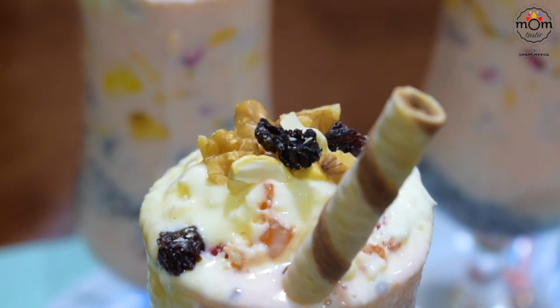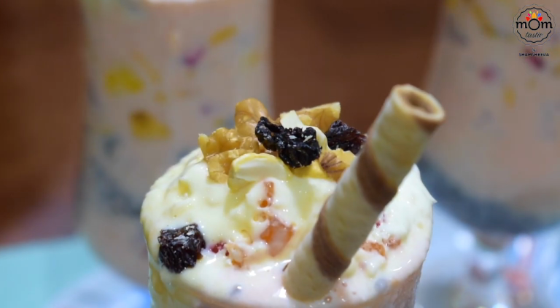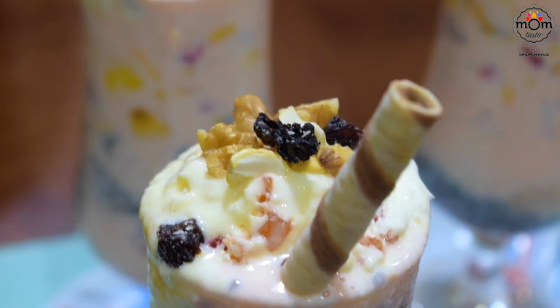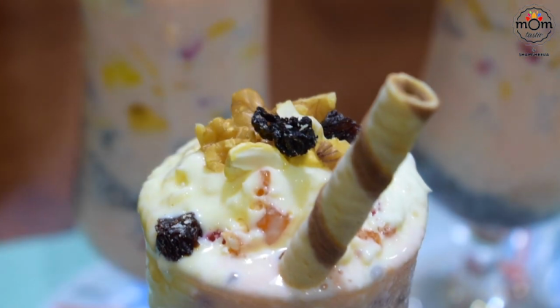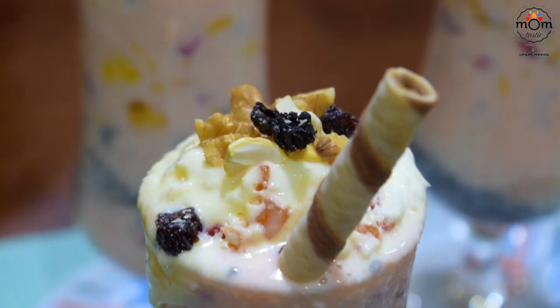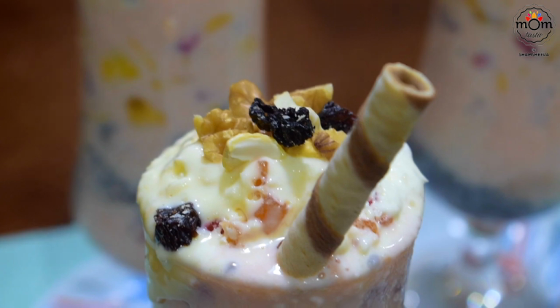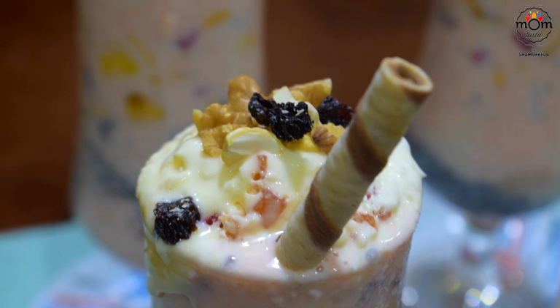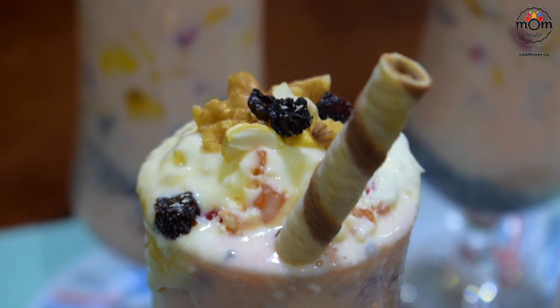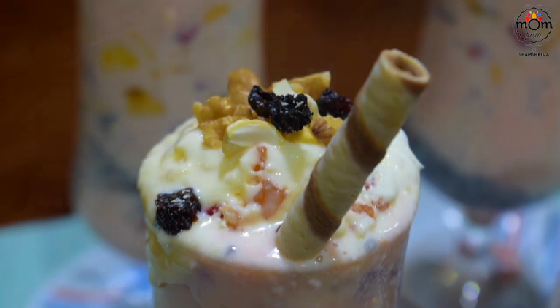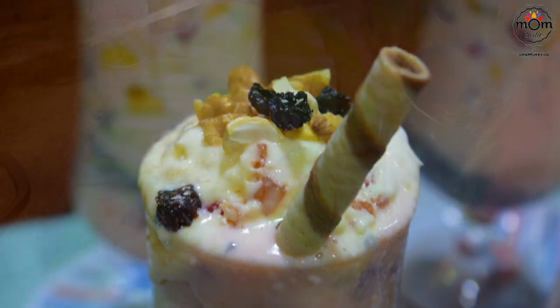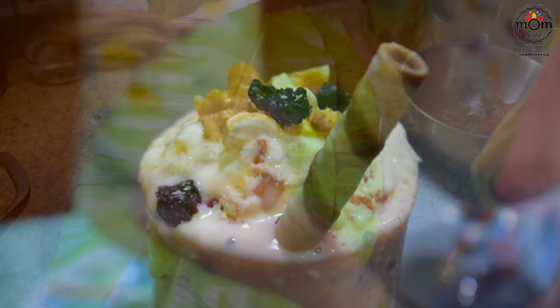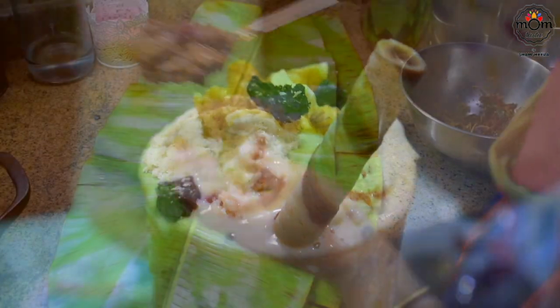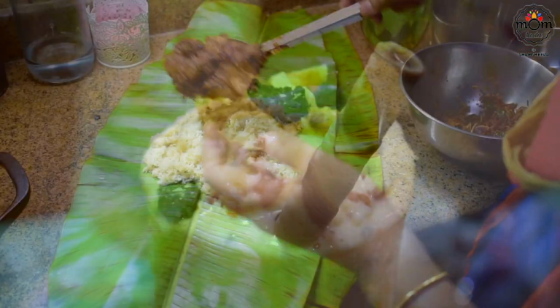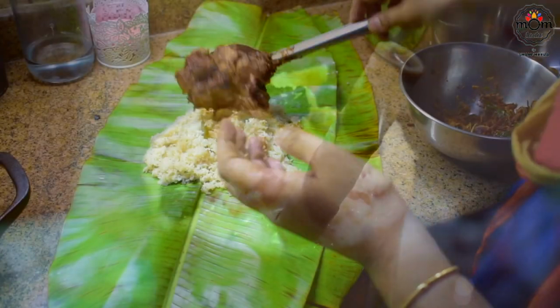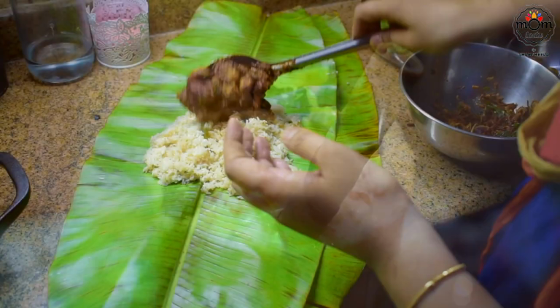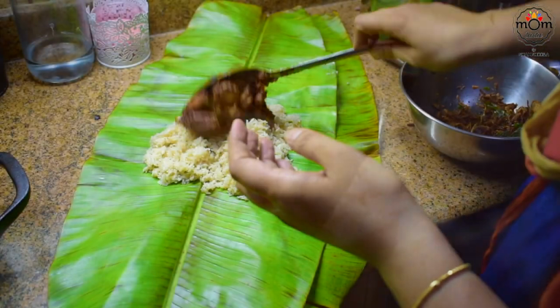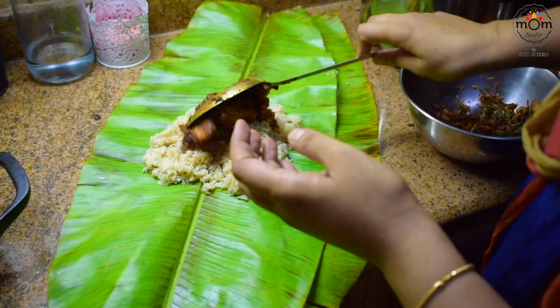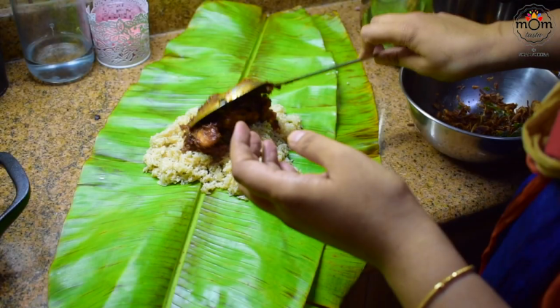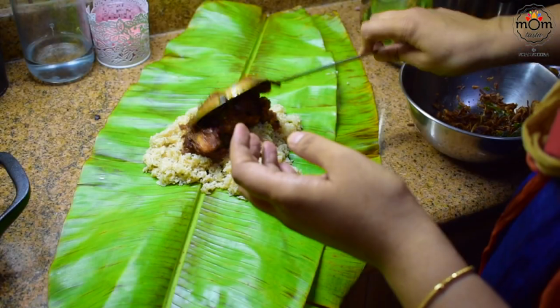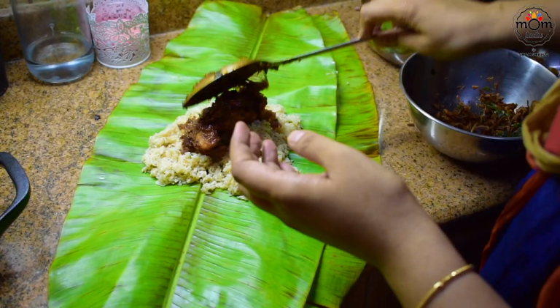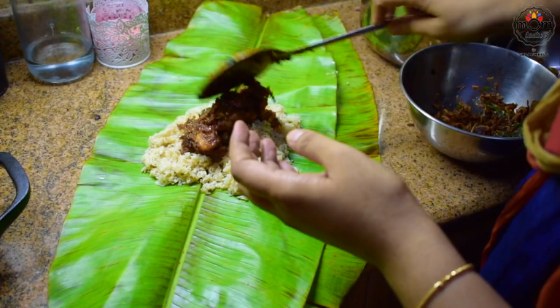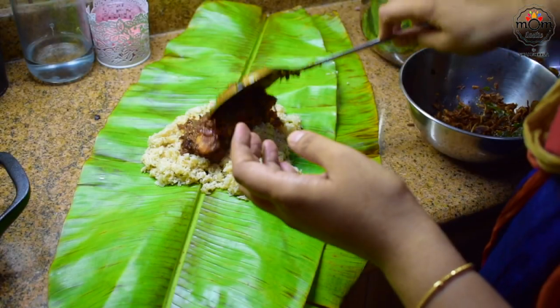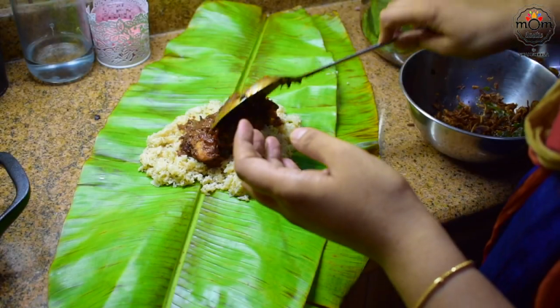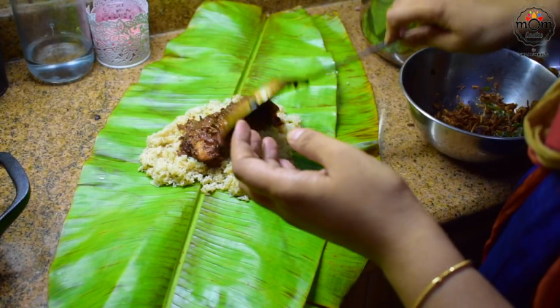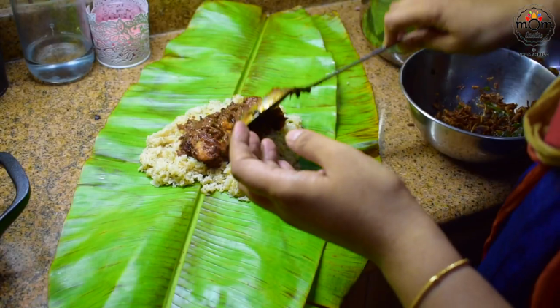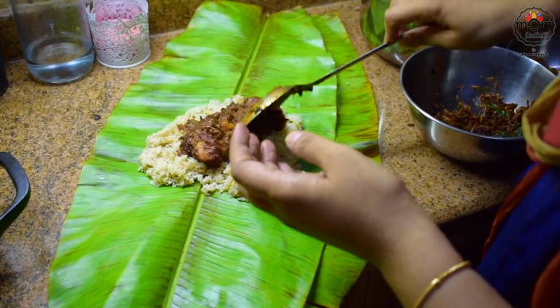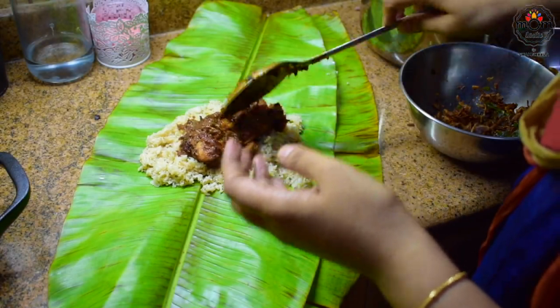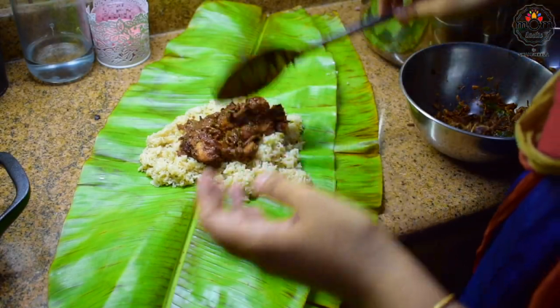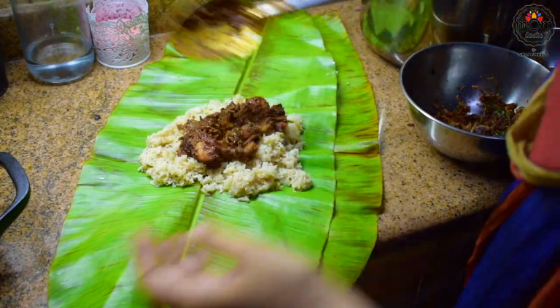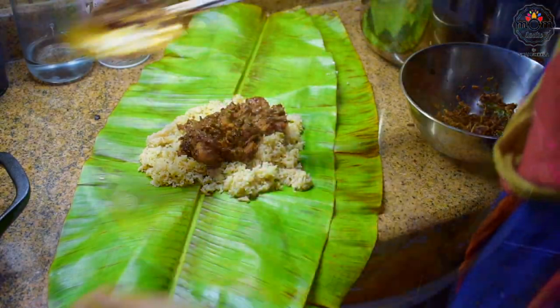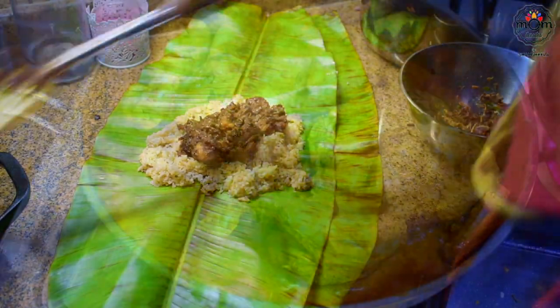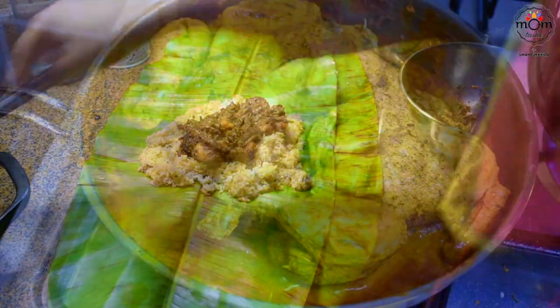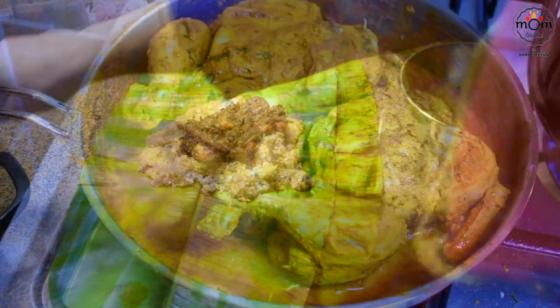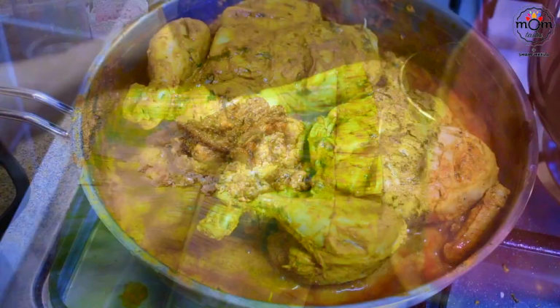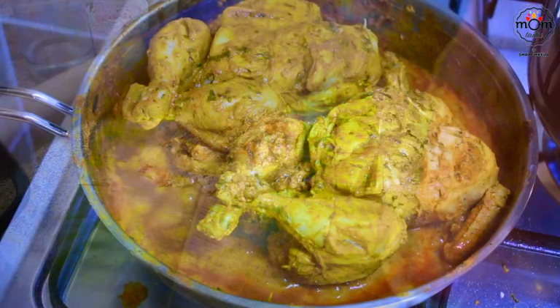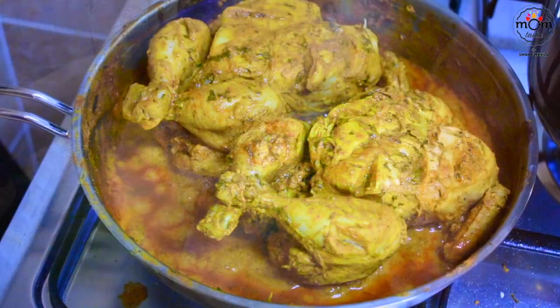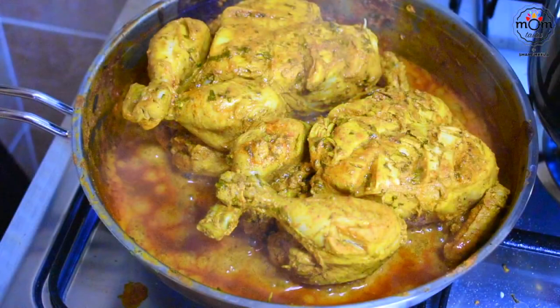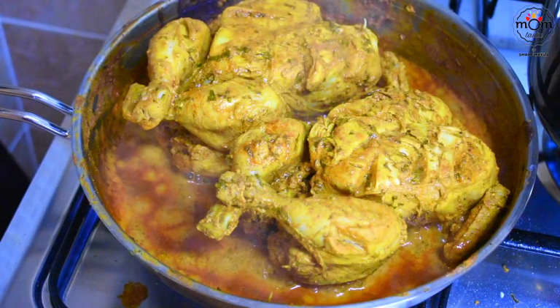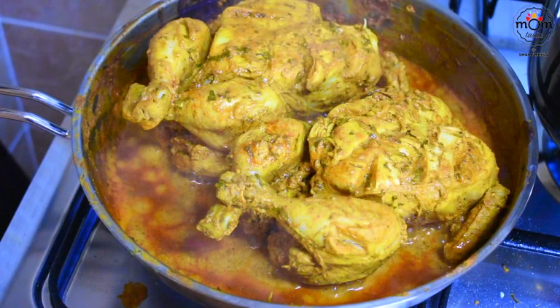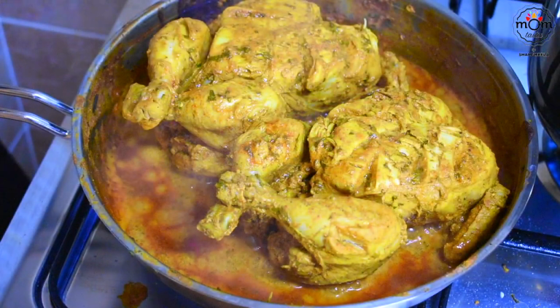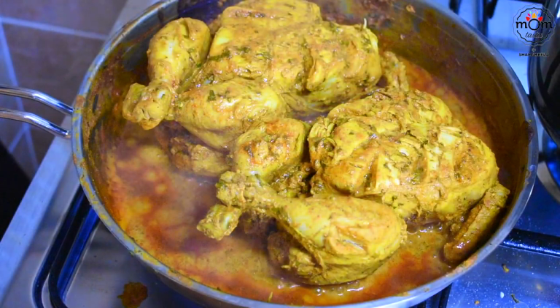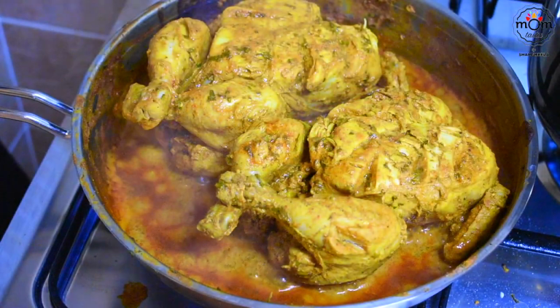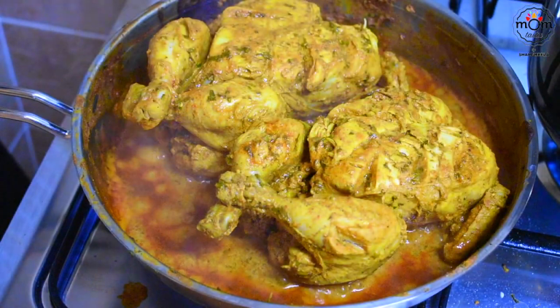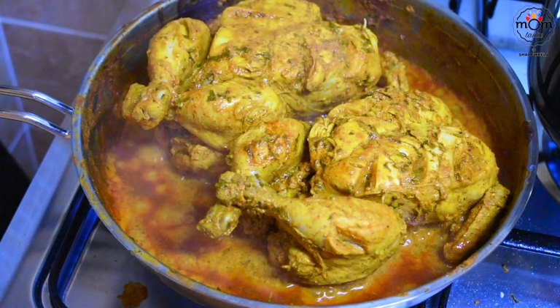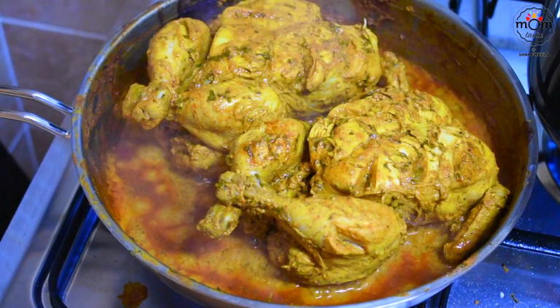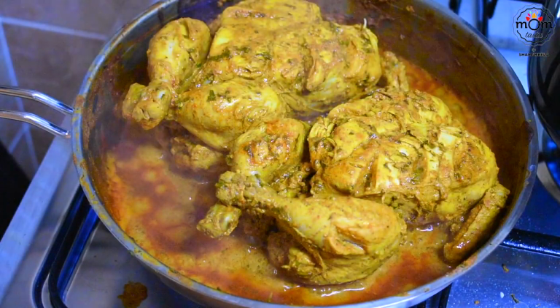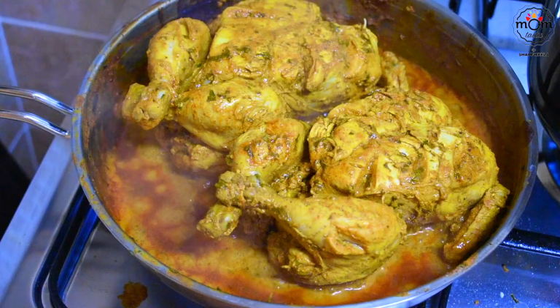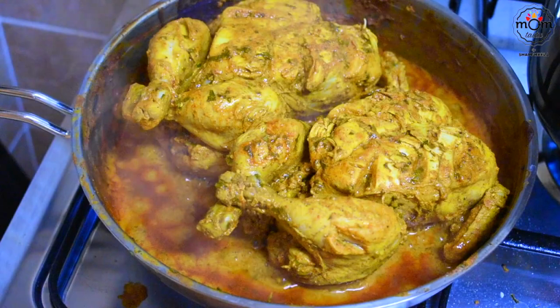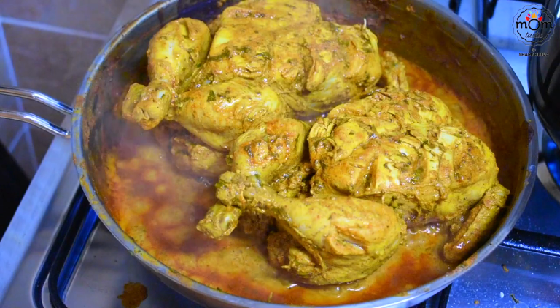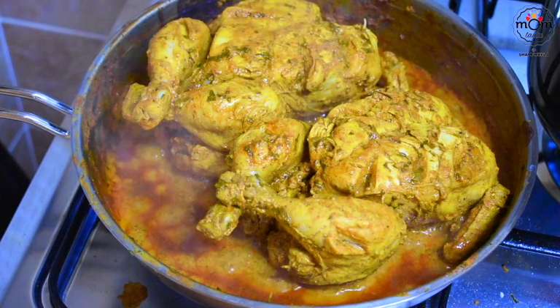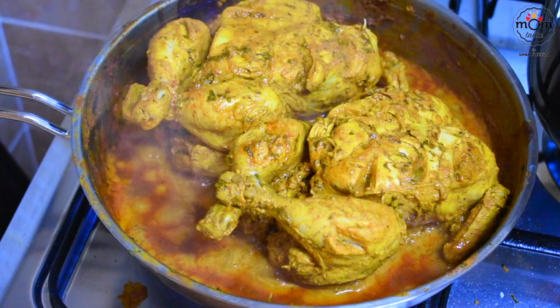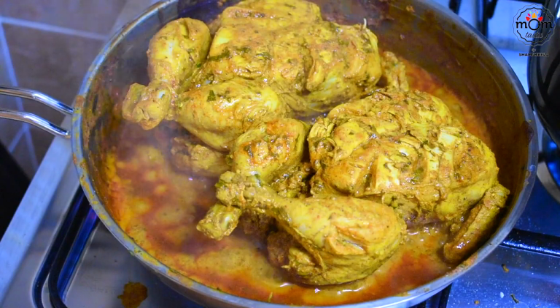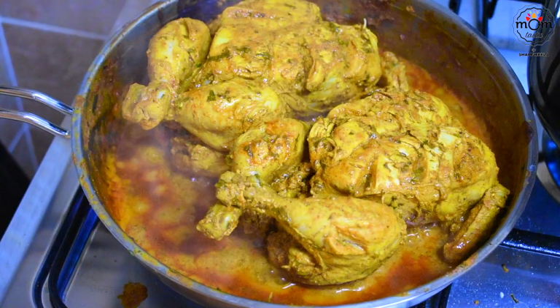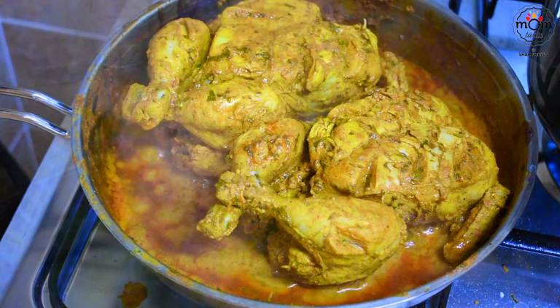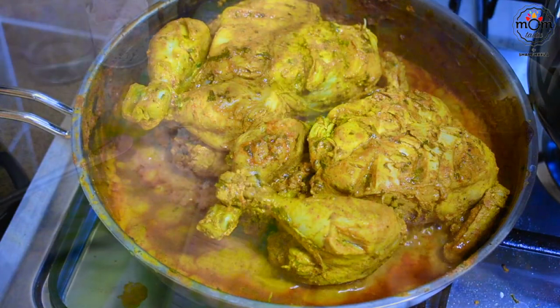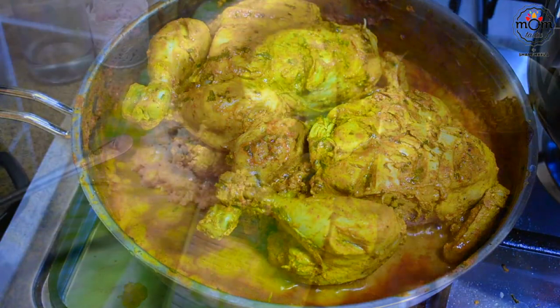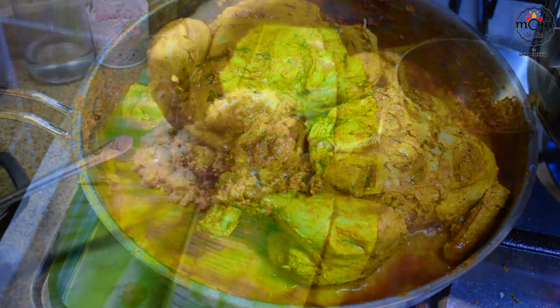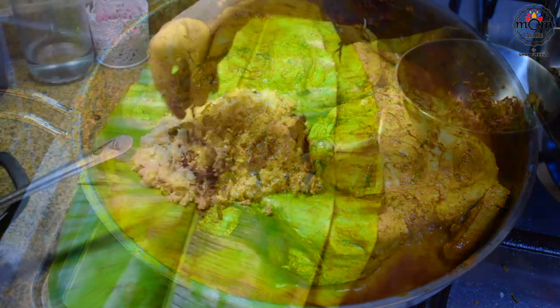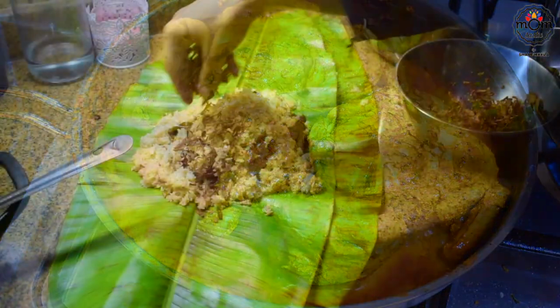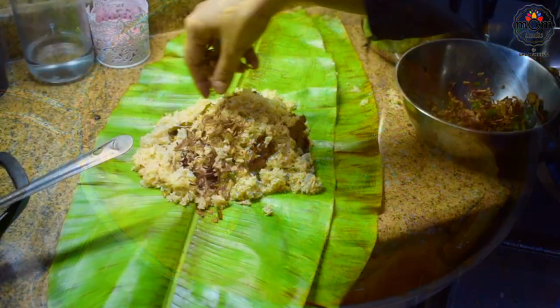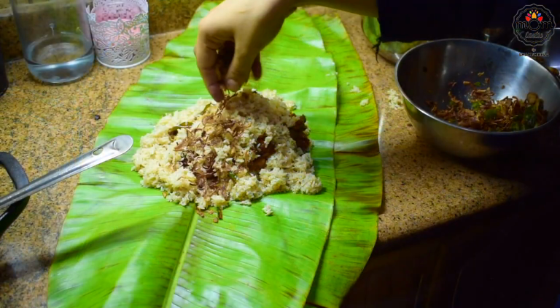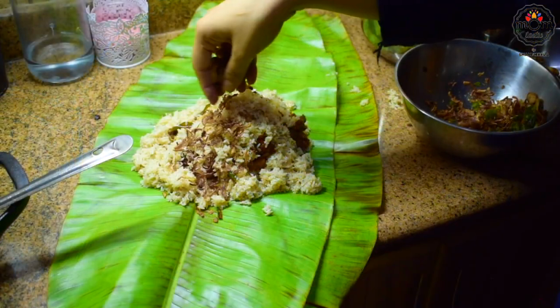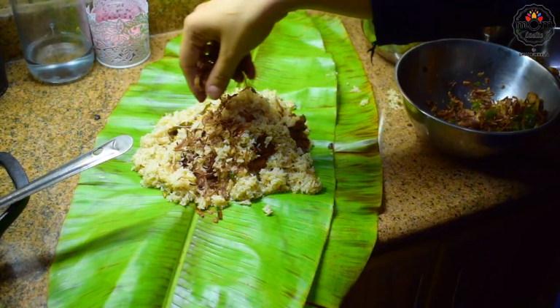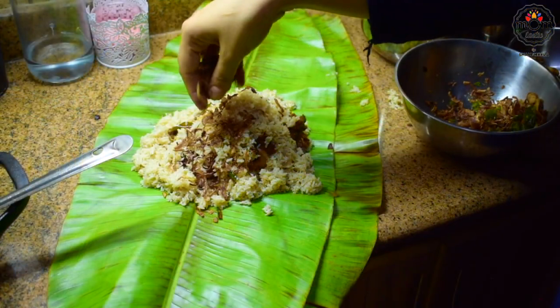So last Friday, my brother and my cousin had come over for lunch. Hence, a few dishes prepared have been included in today's video. Hope you like it. Keep watching.